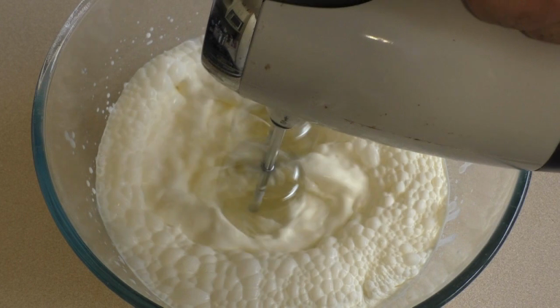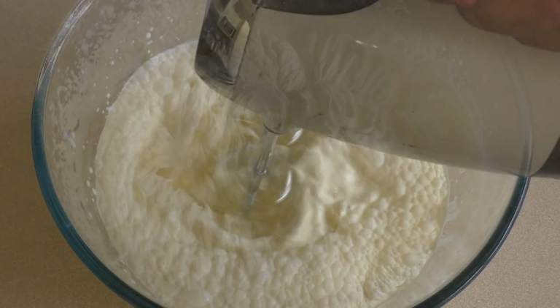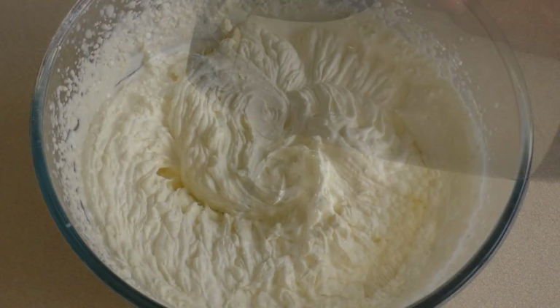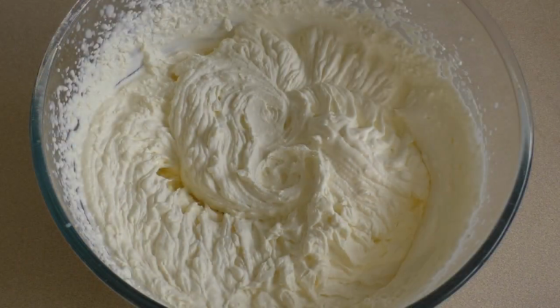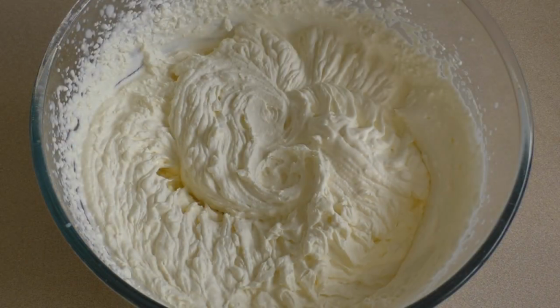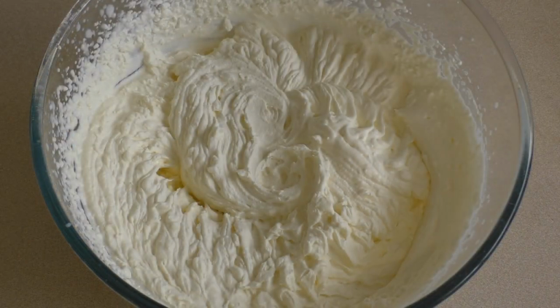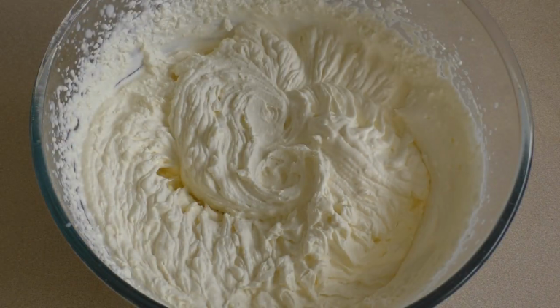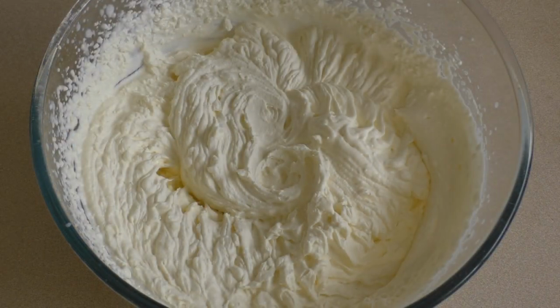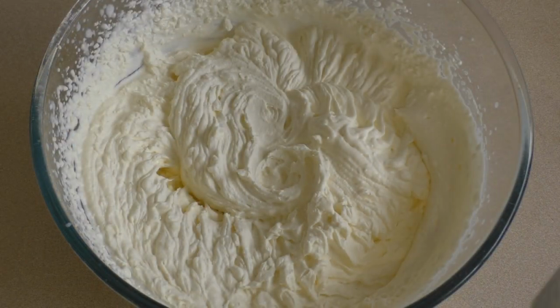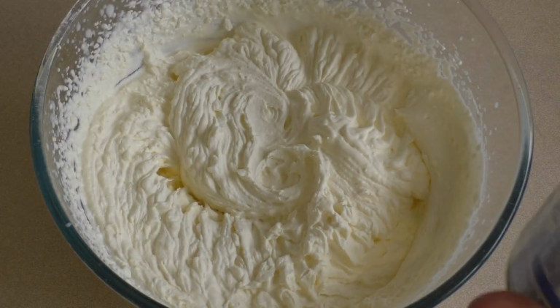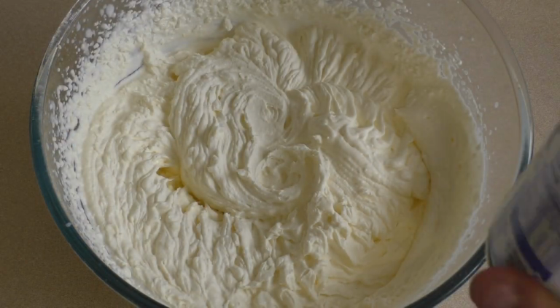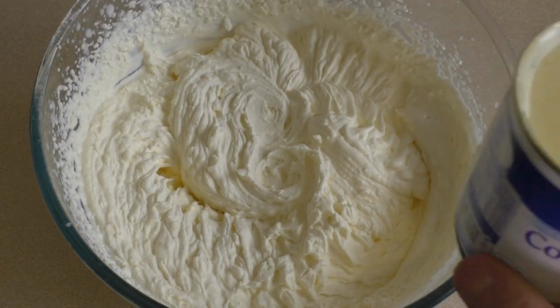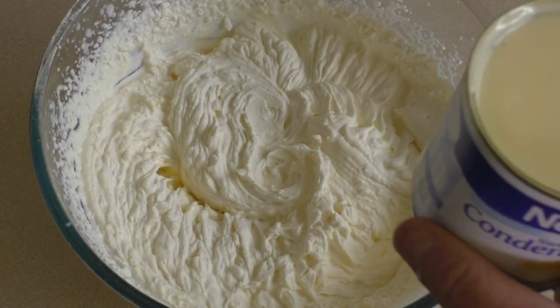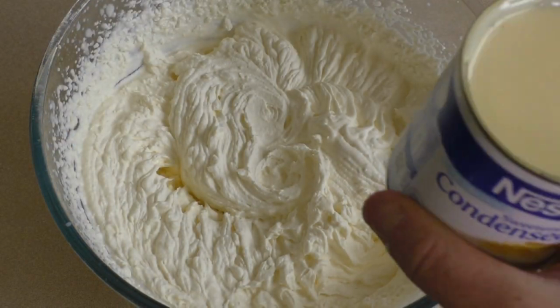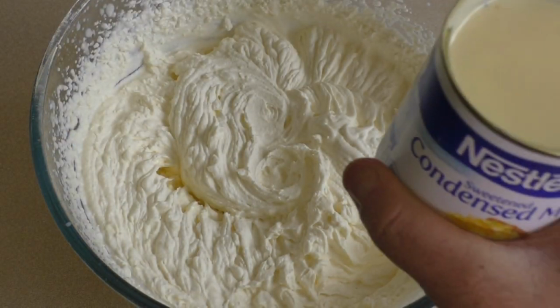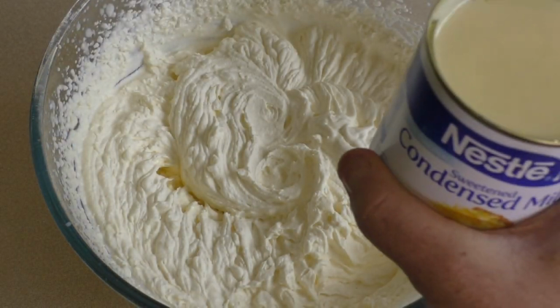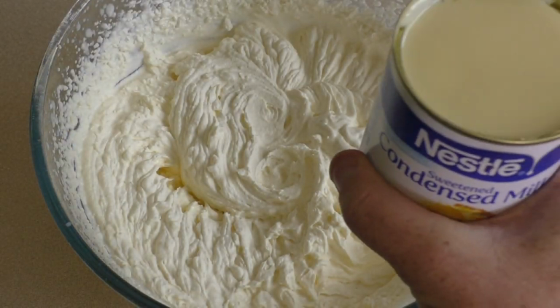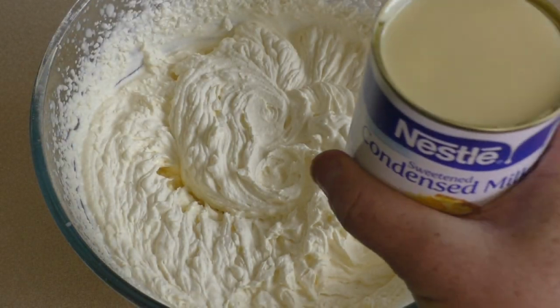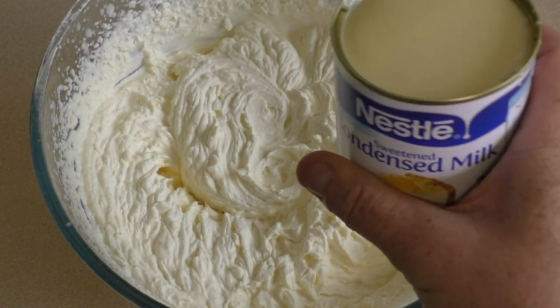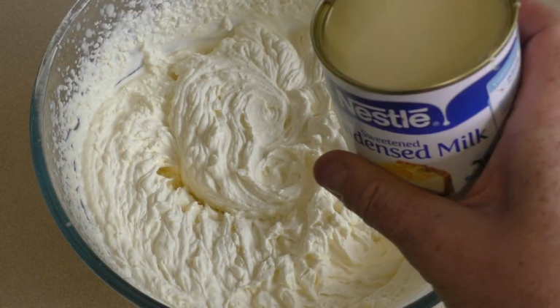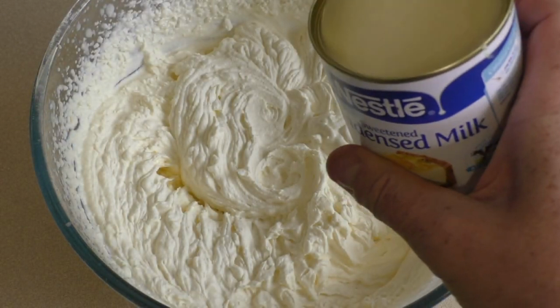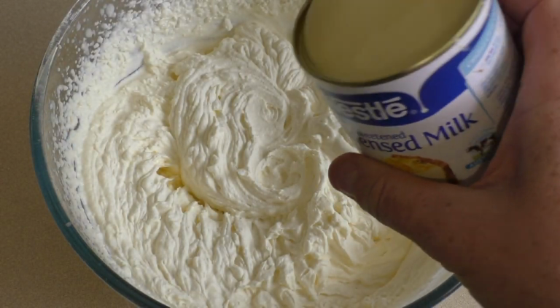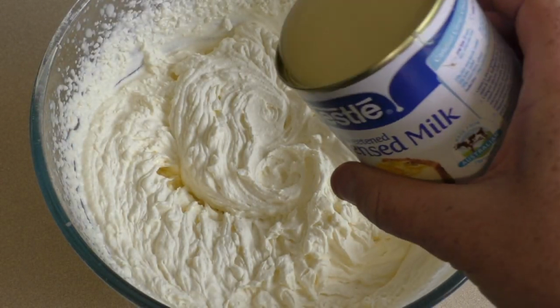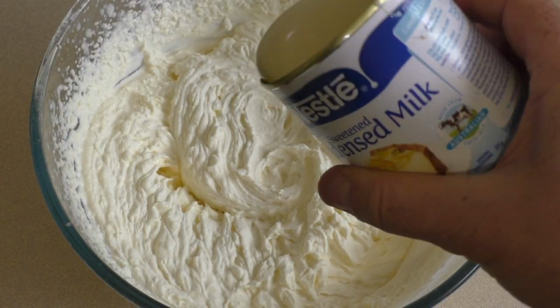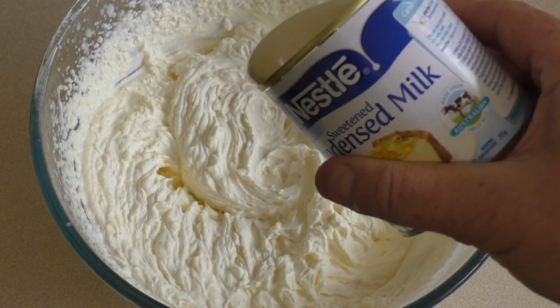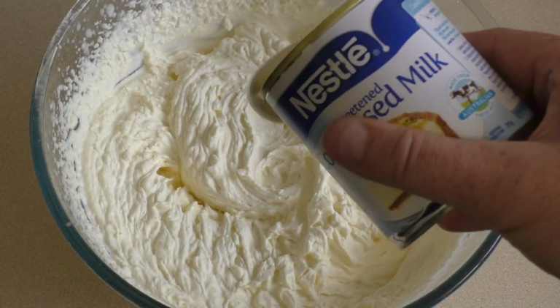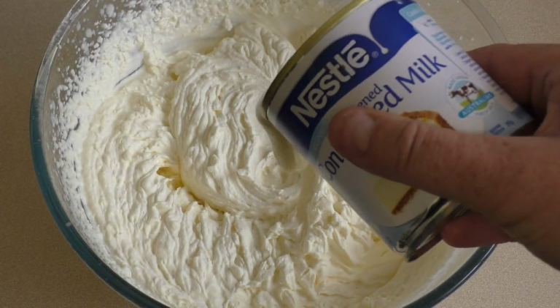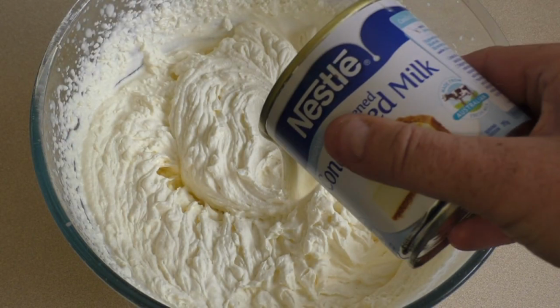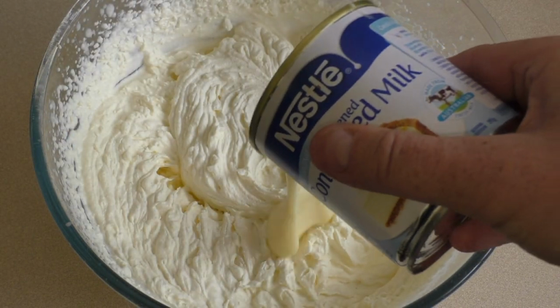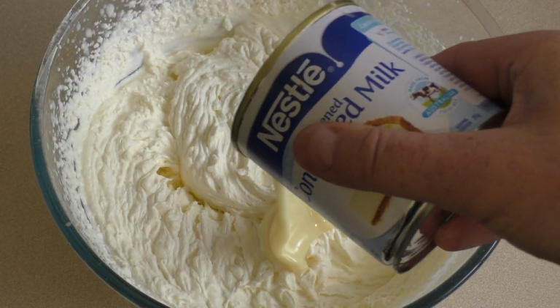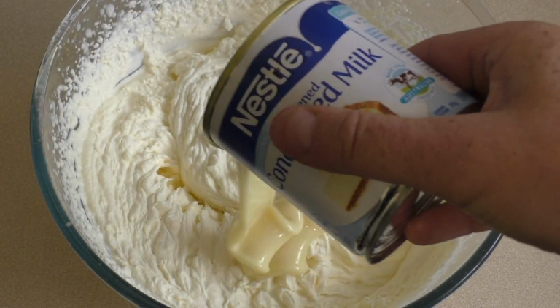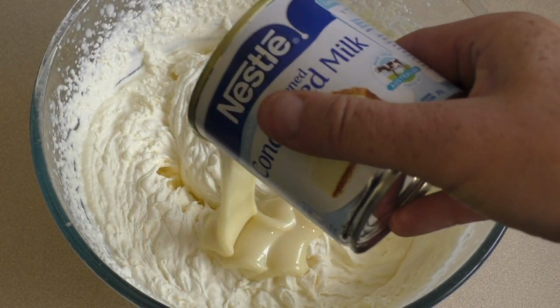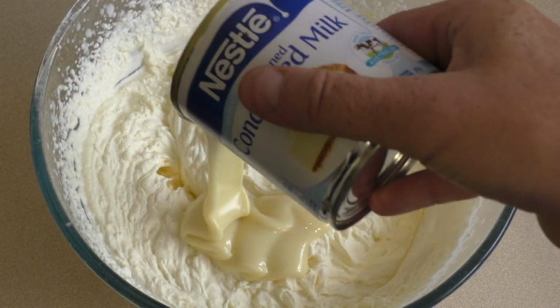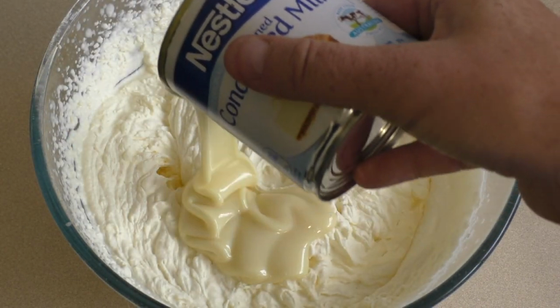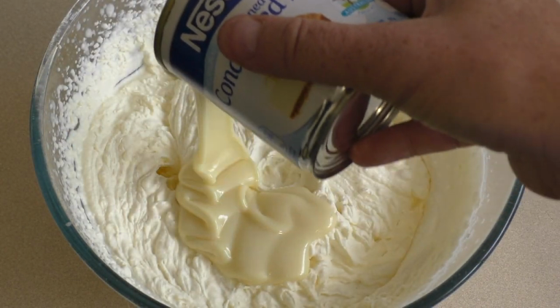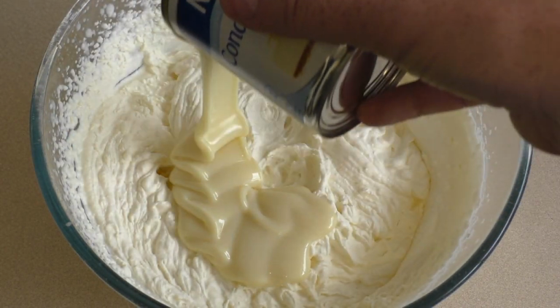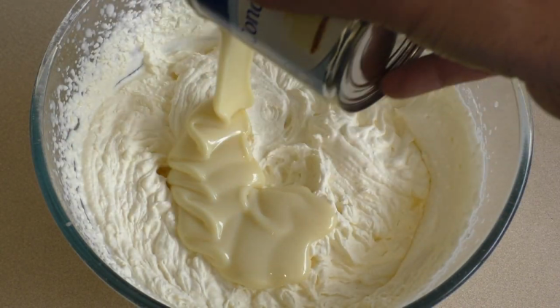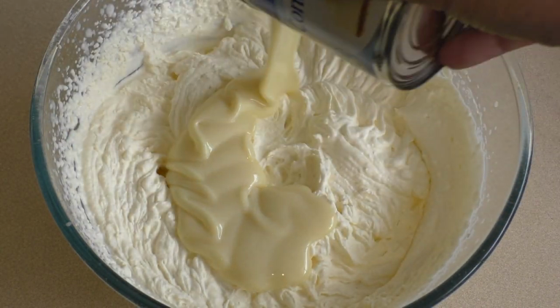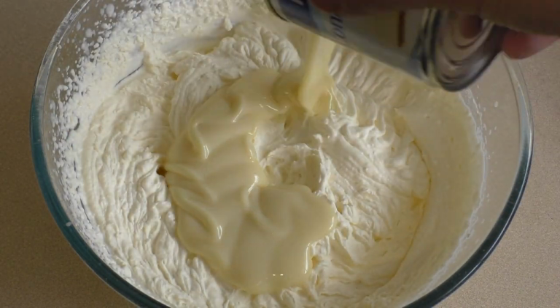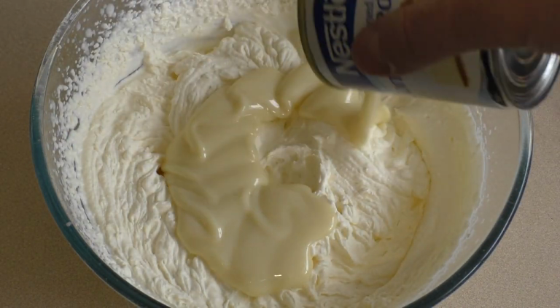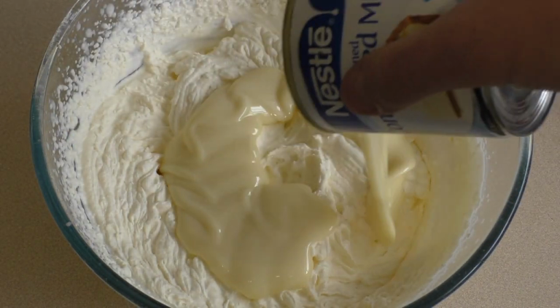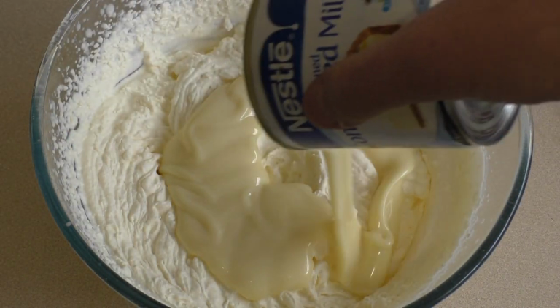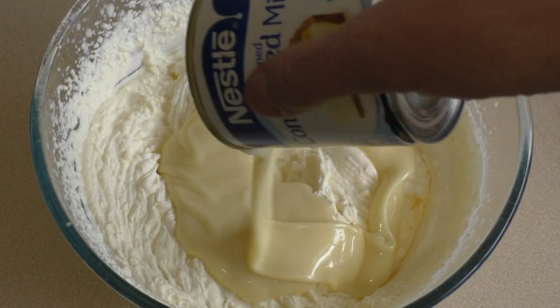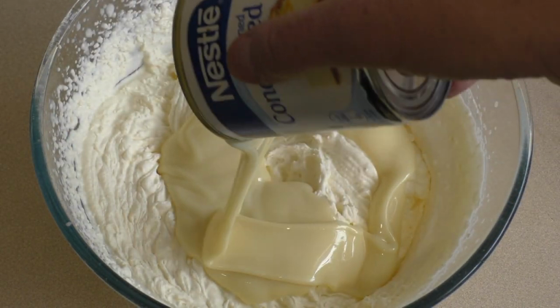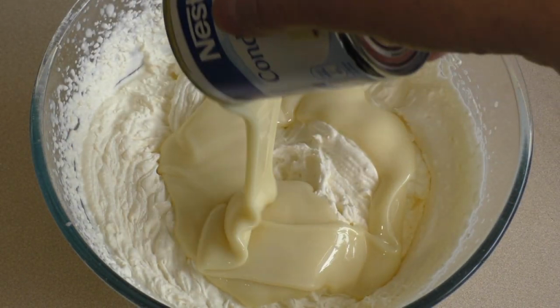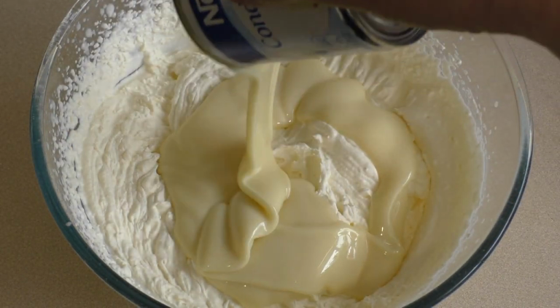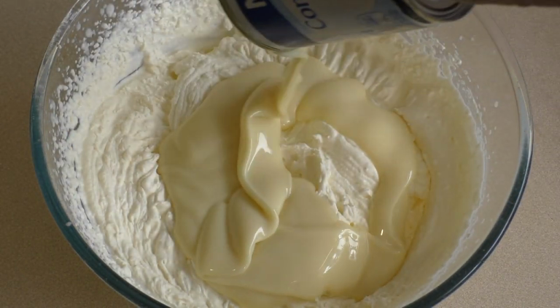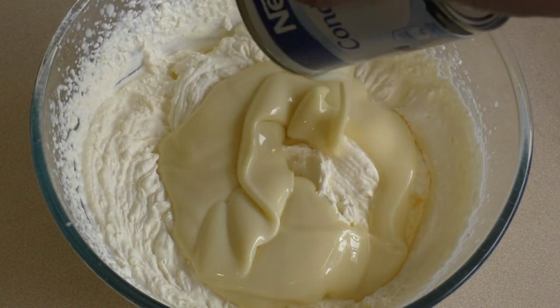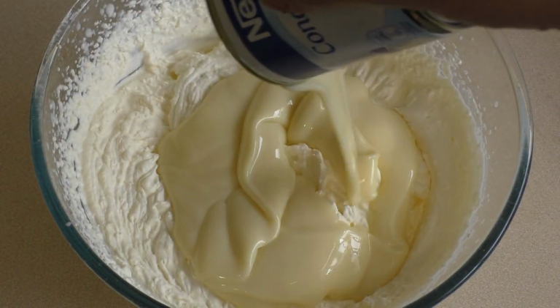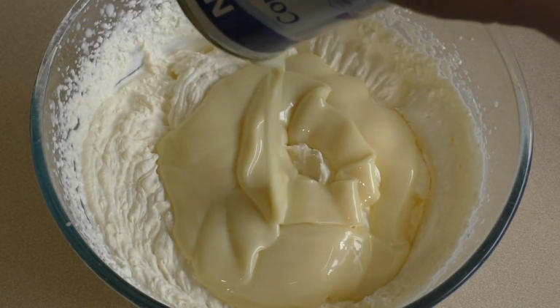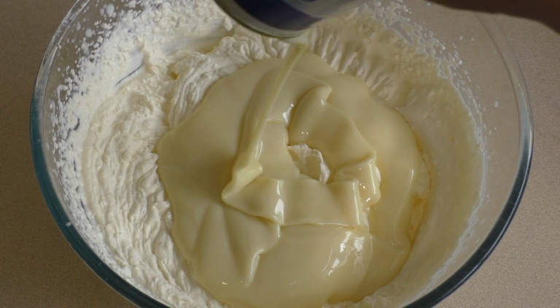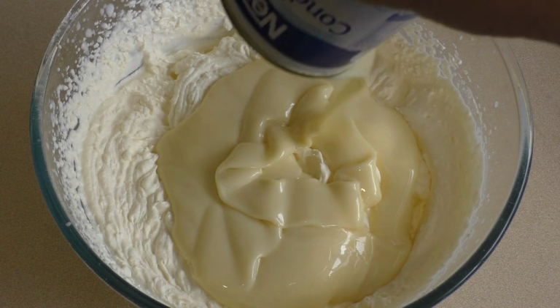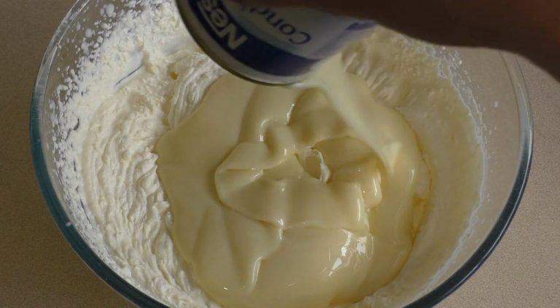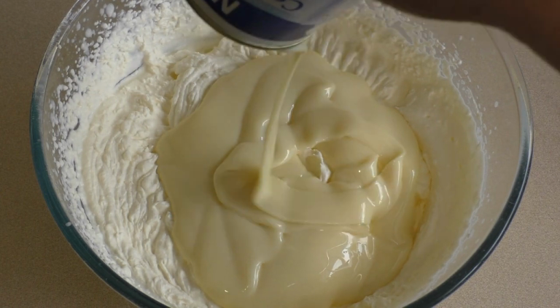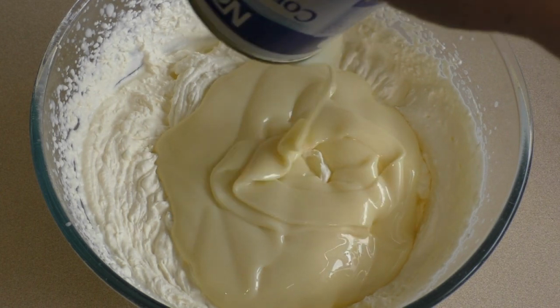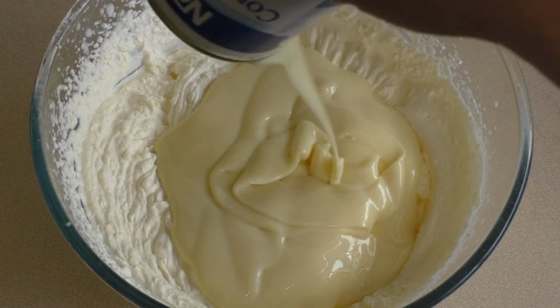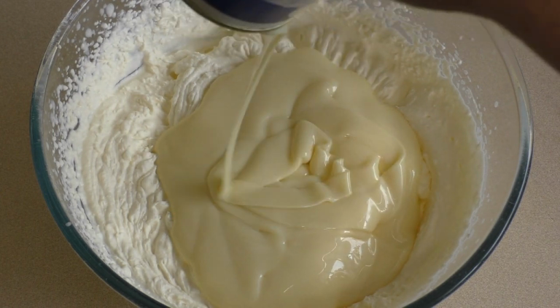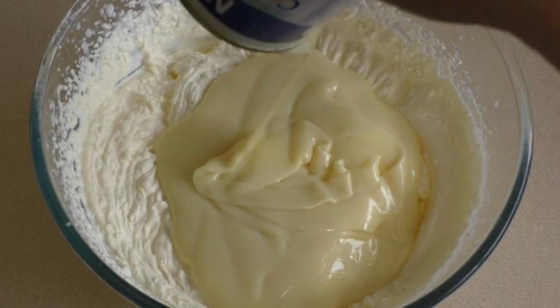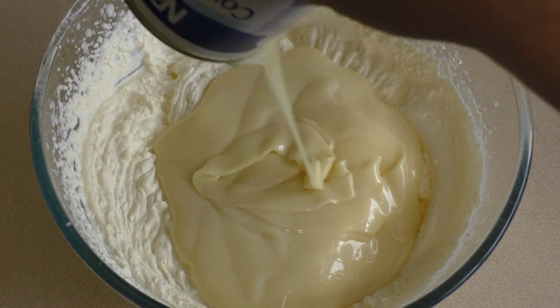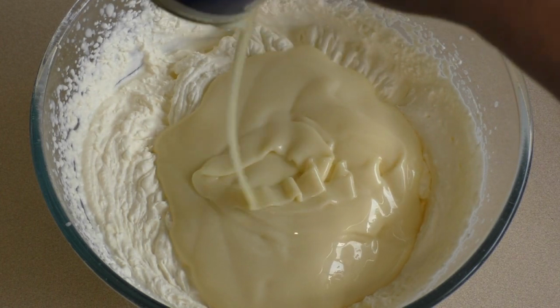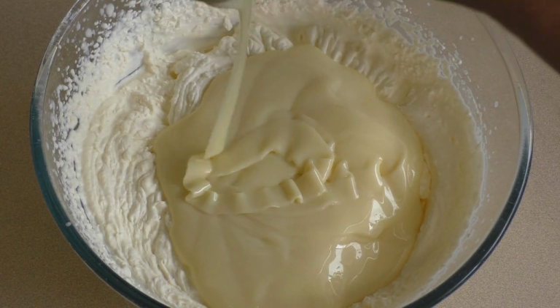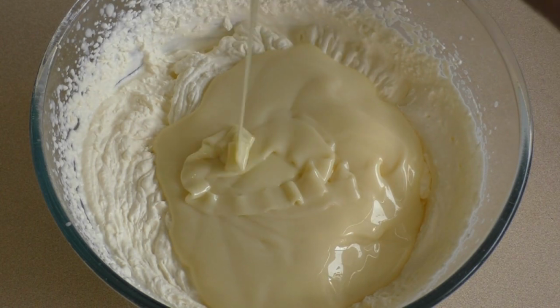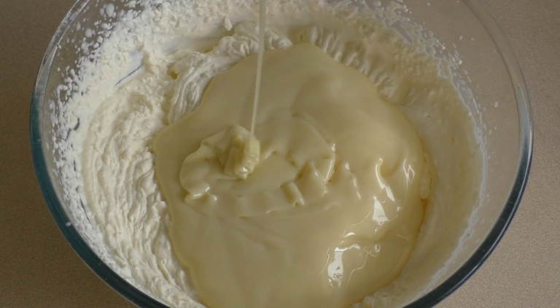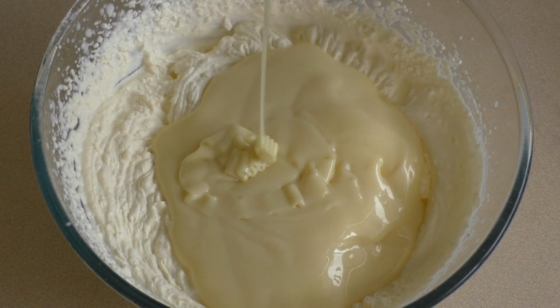Now add one can of sweetened condensed milk. That's normally about 395g.